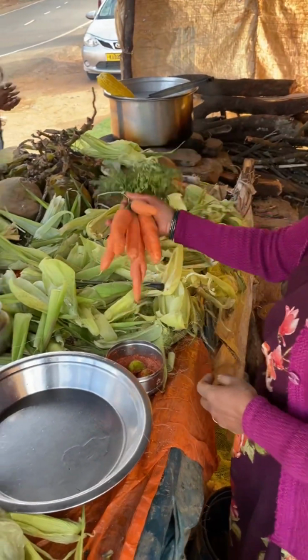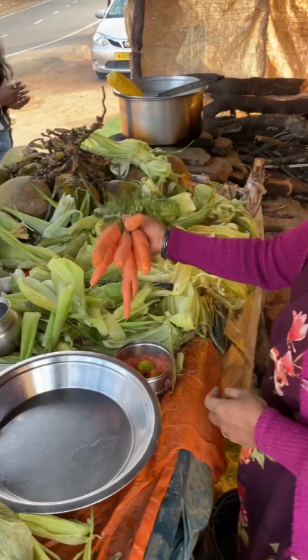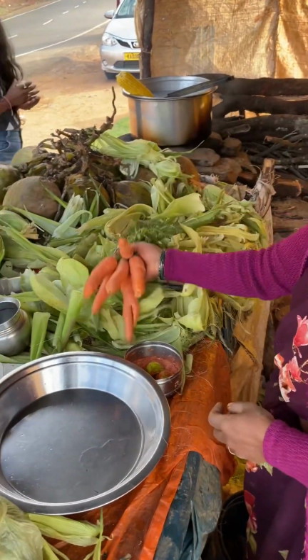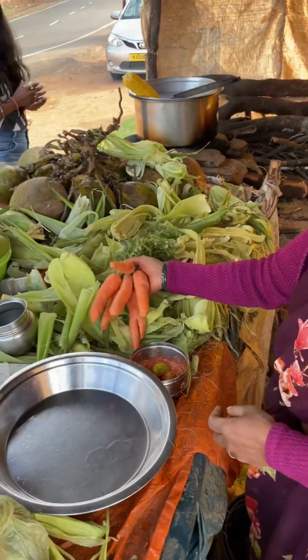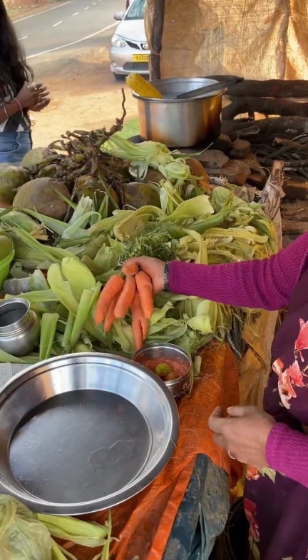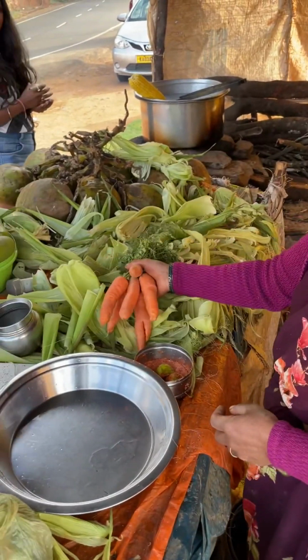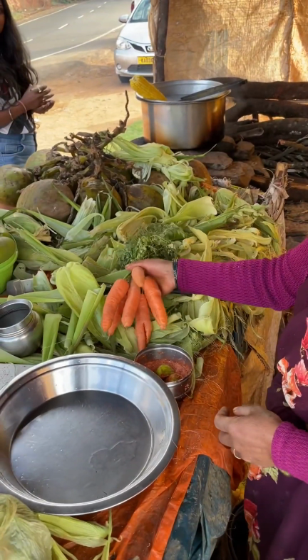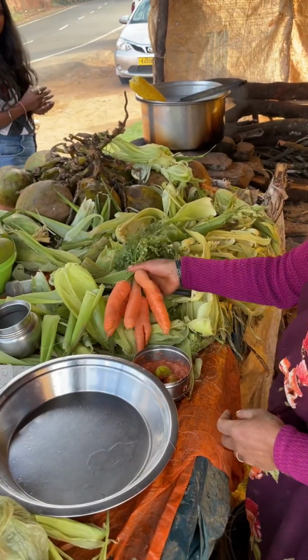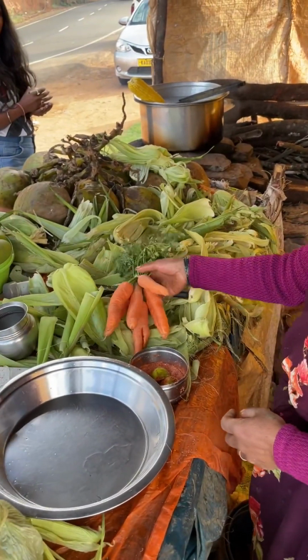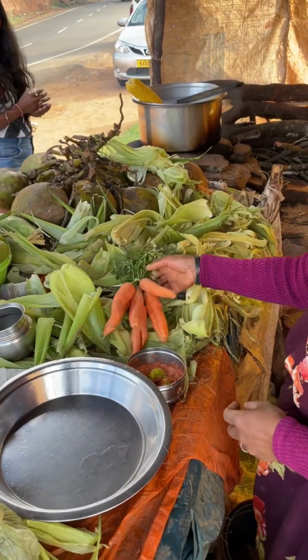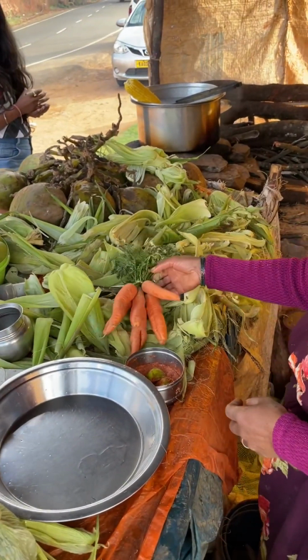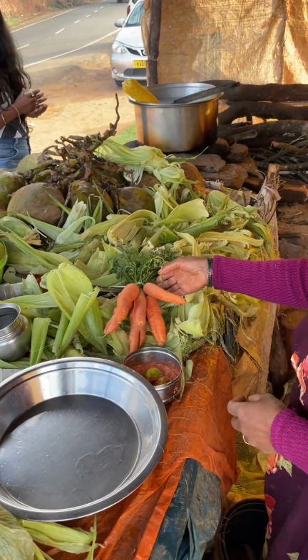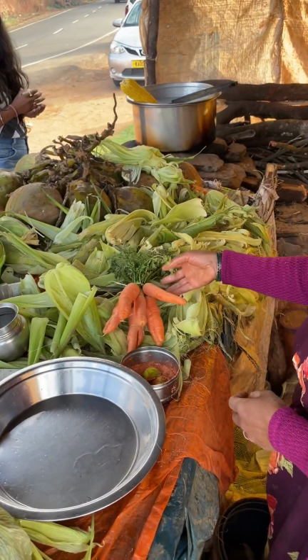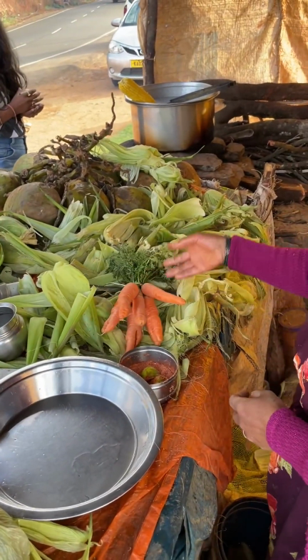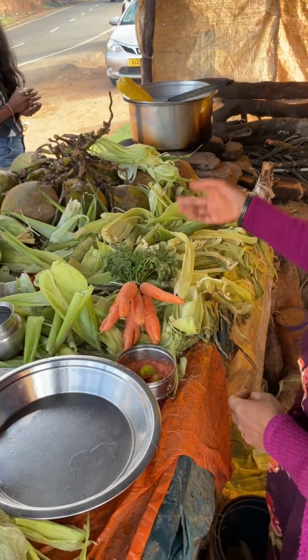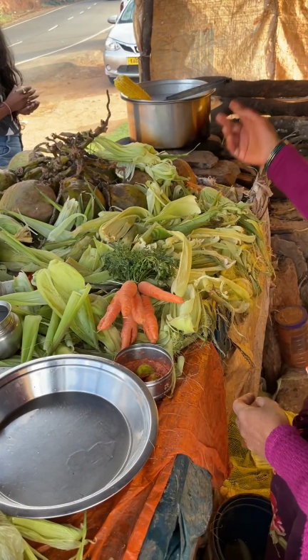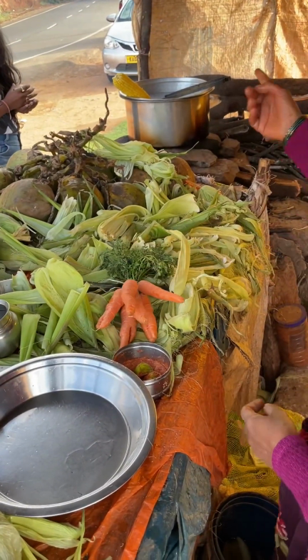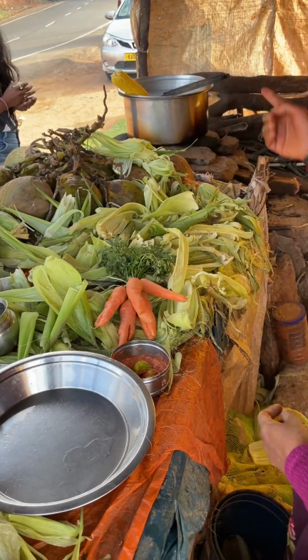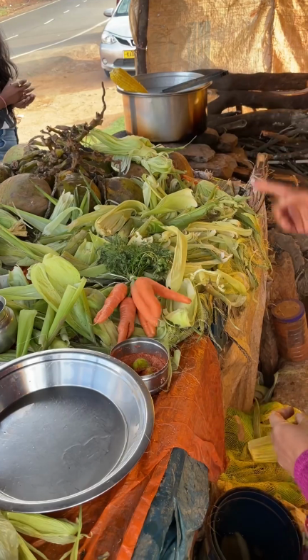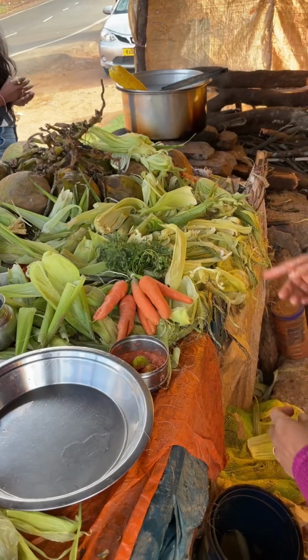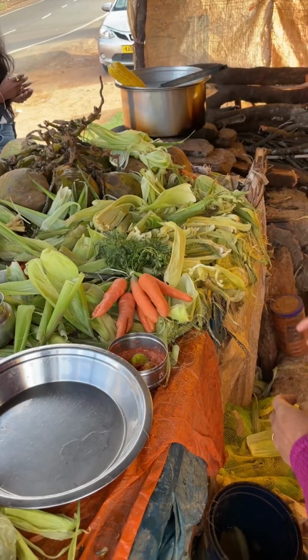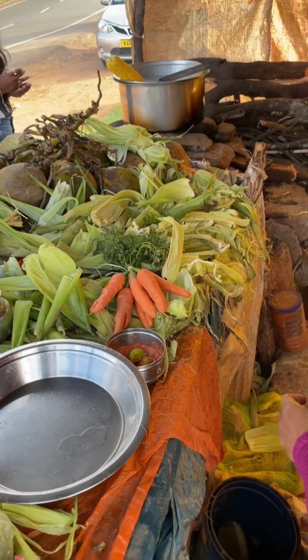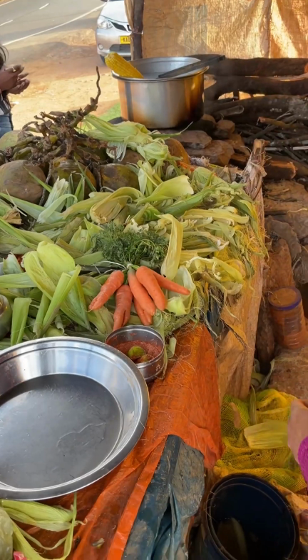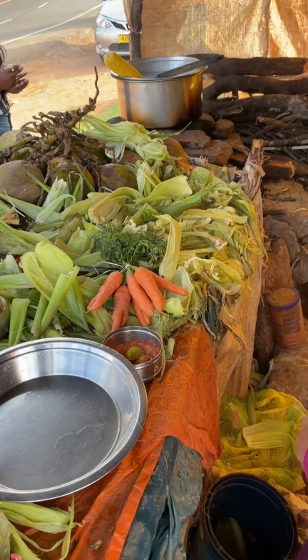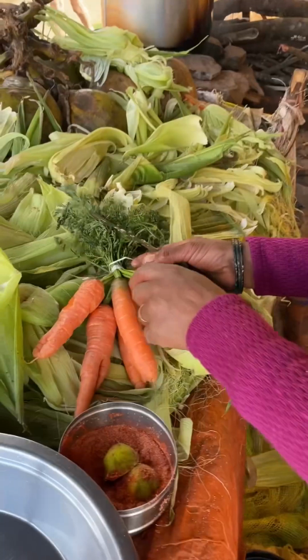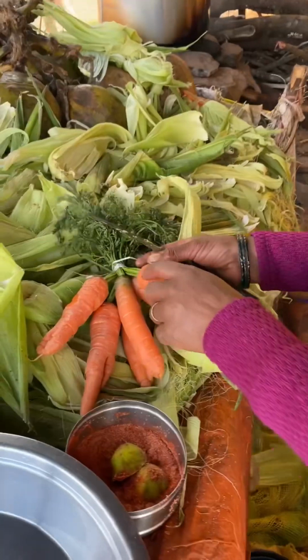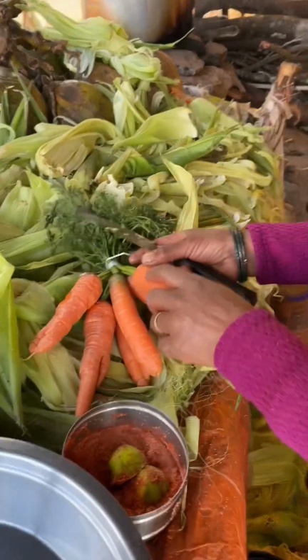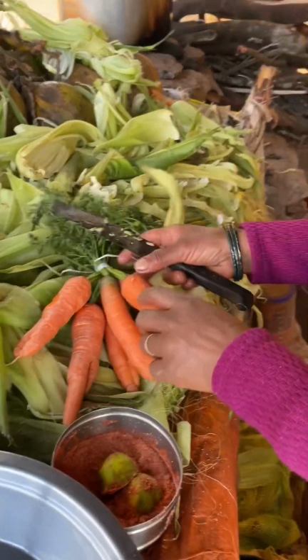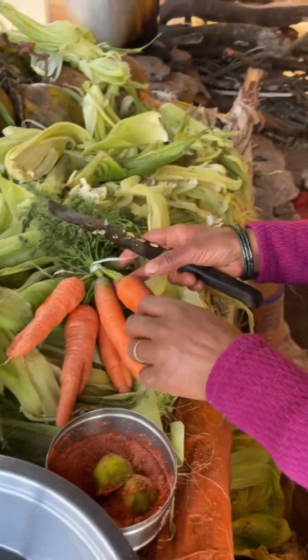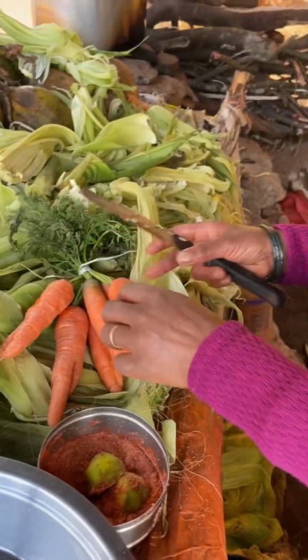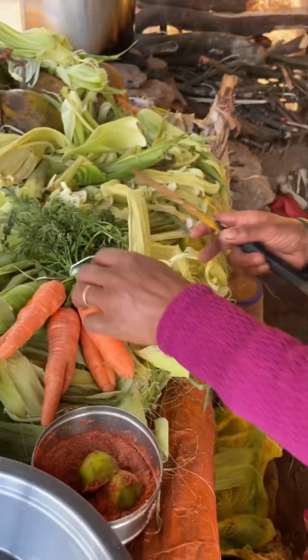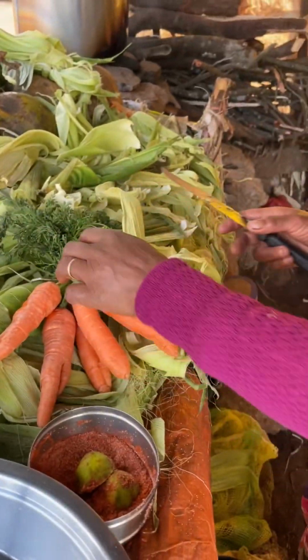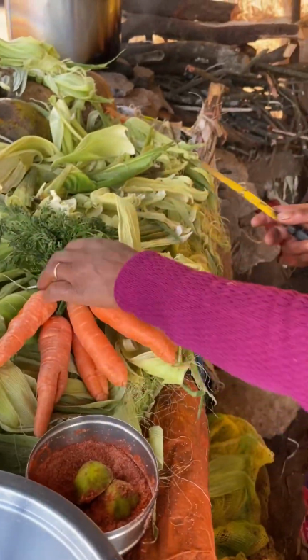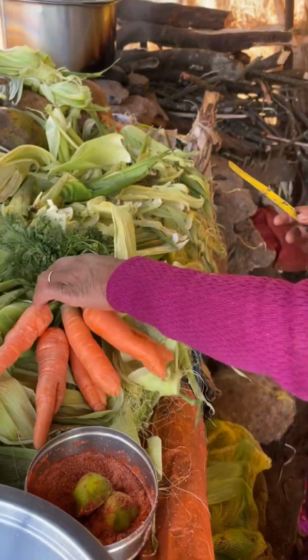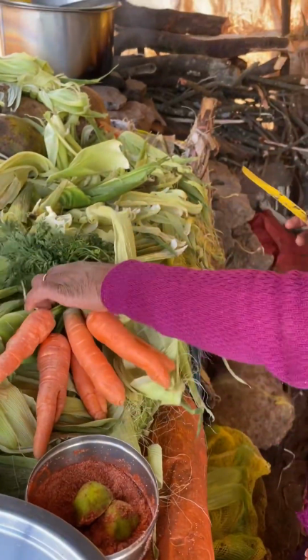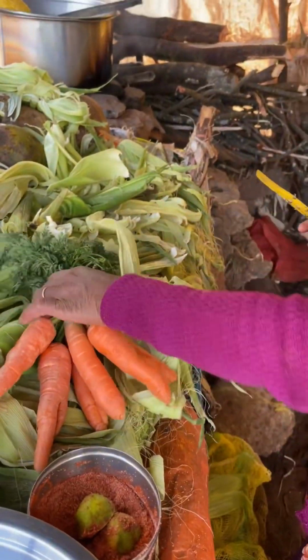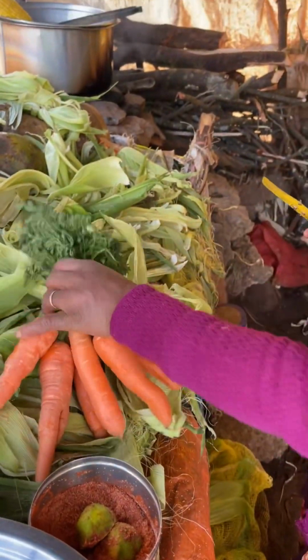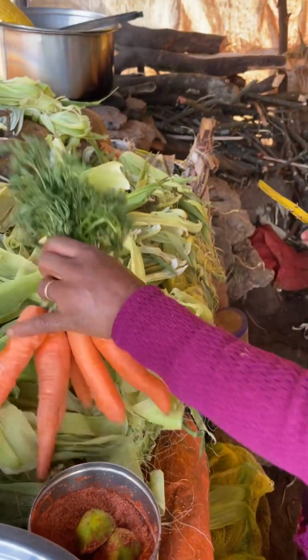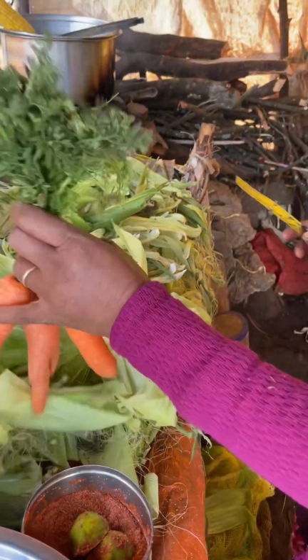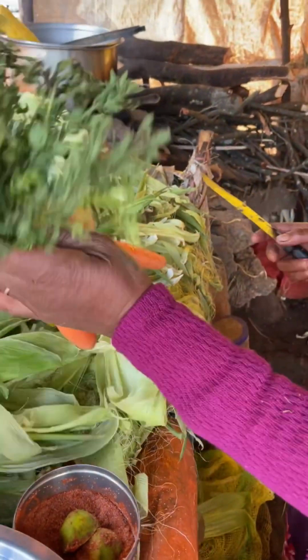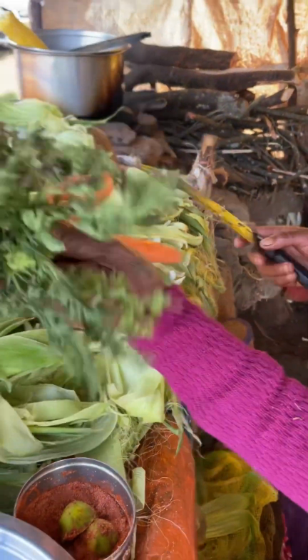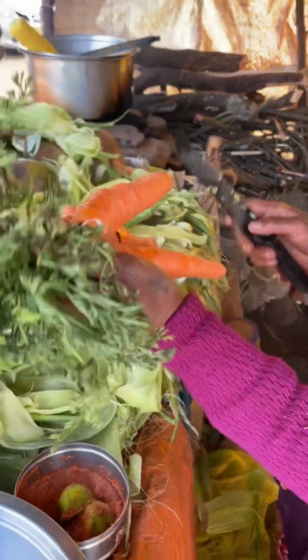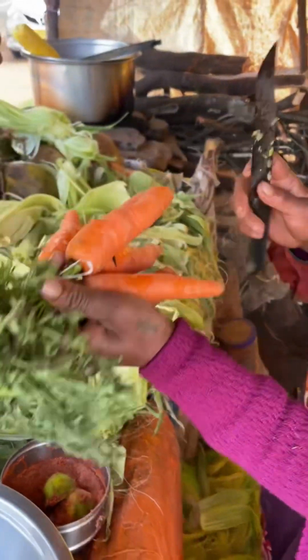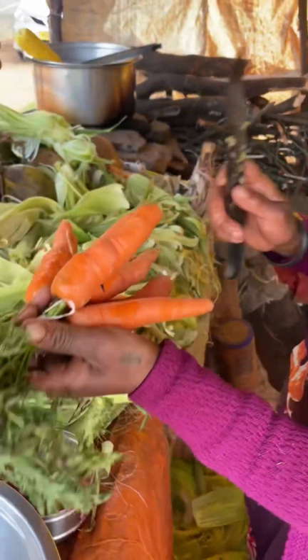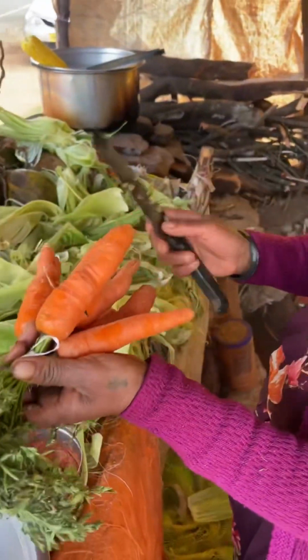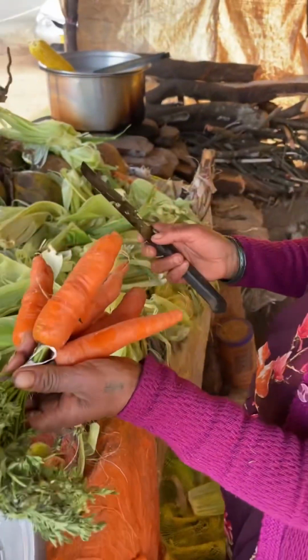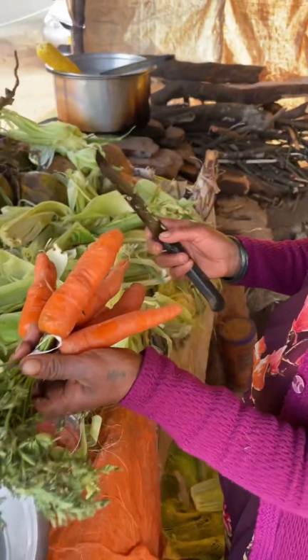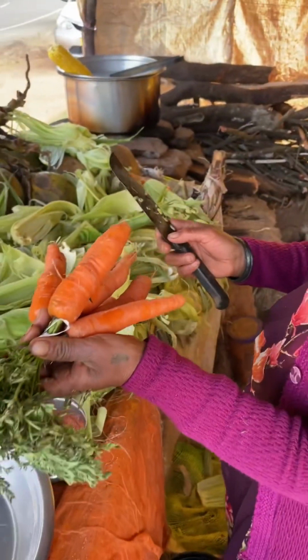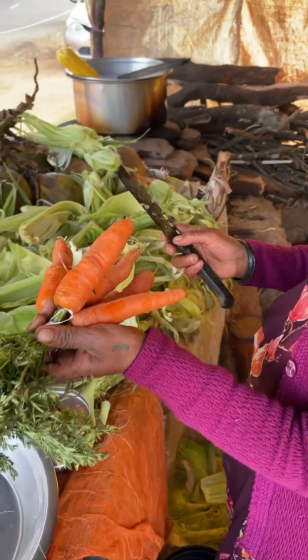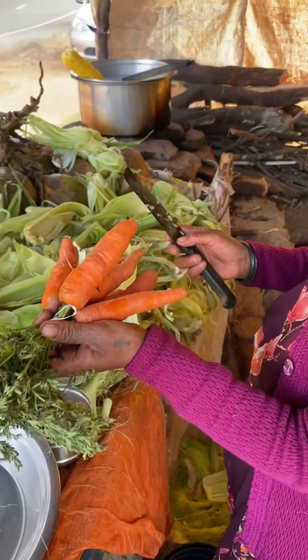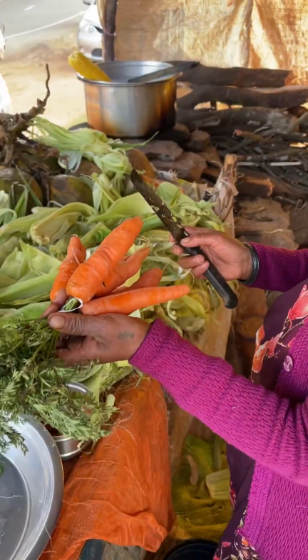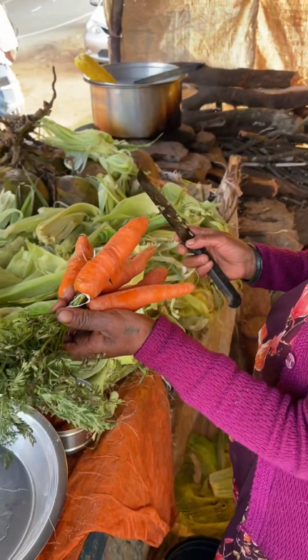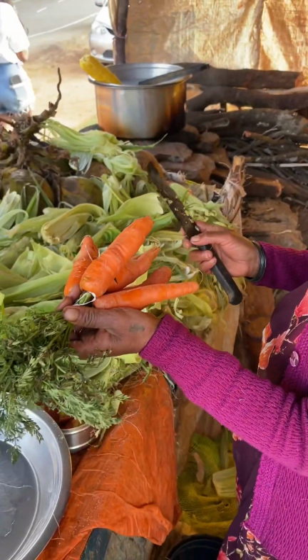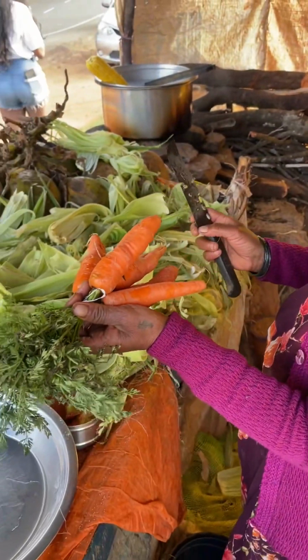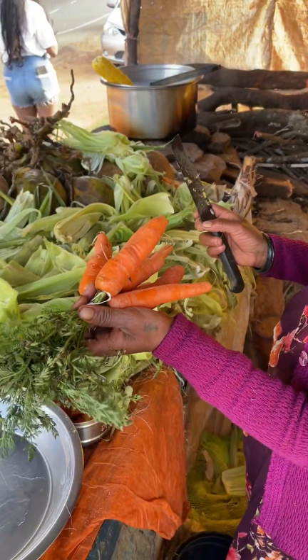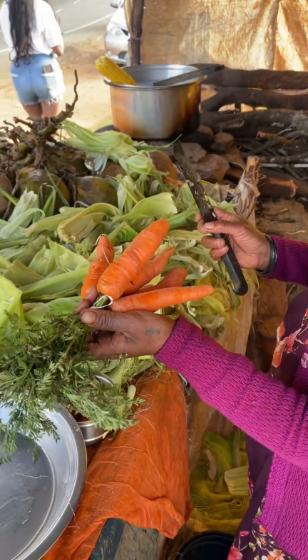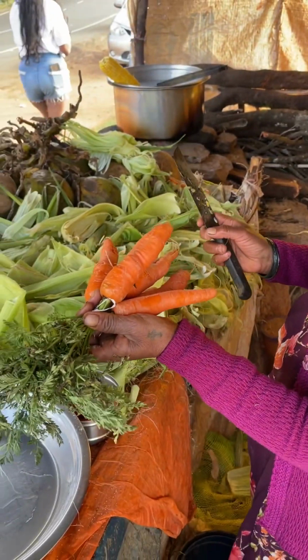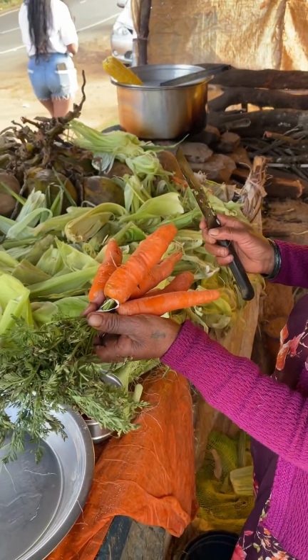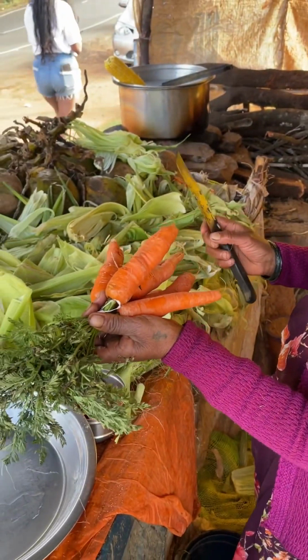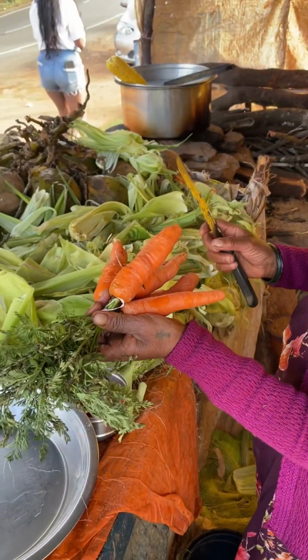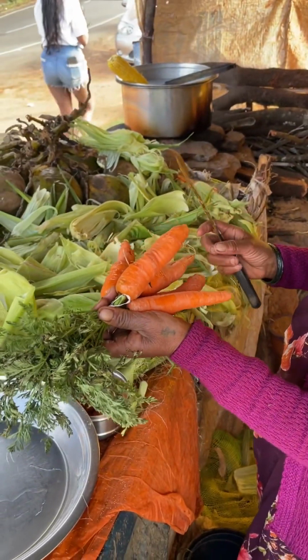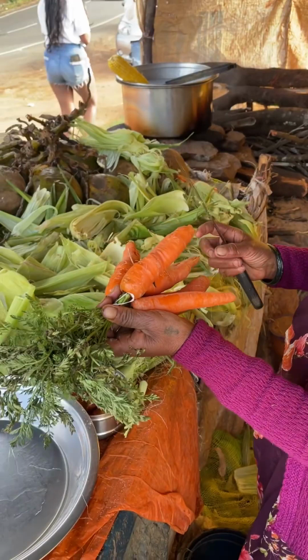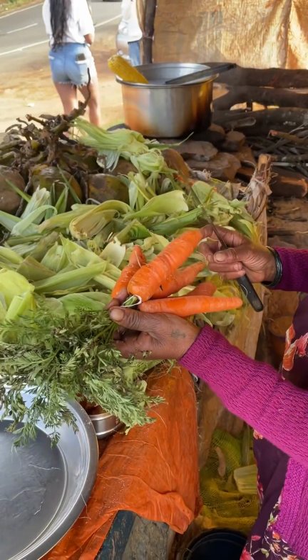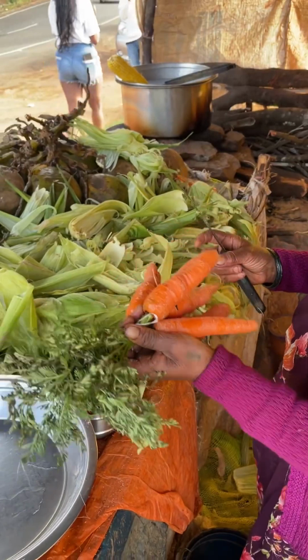I will cut a bunch of carrots. I will cut the carrot. I will cut one carrot and carrot cut and put the masala.